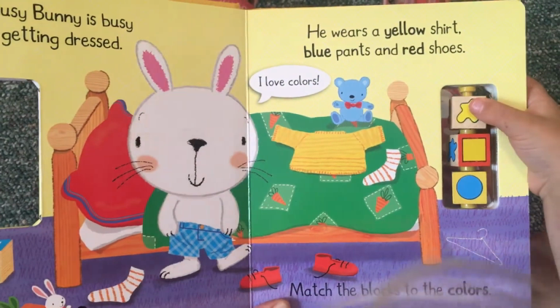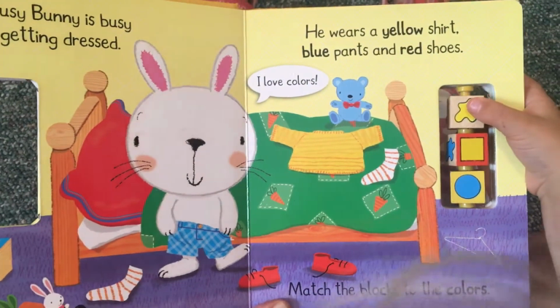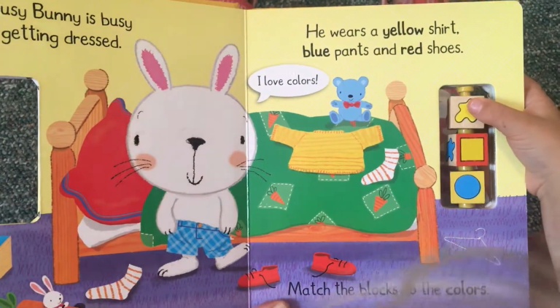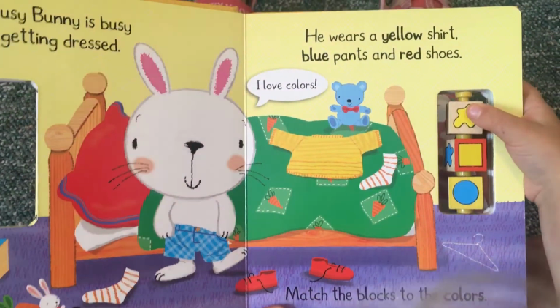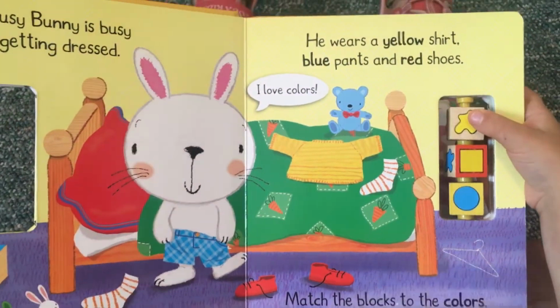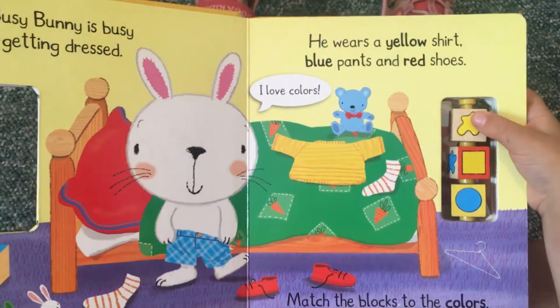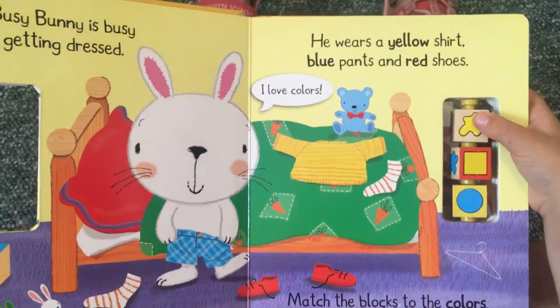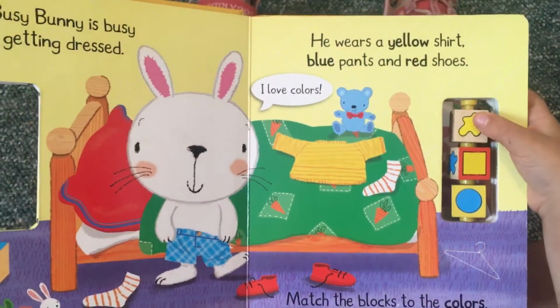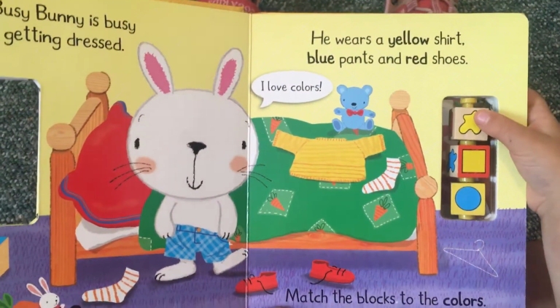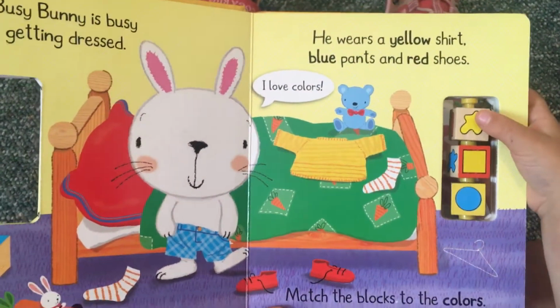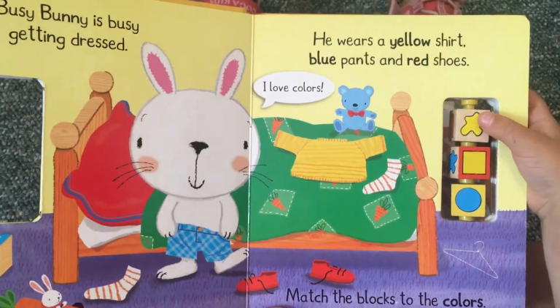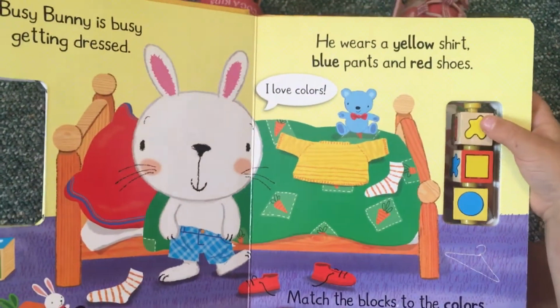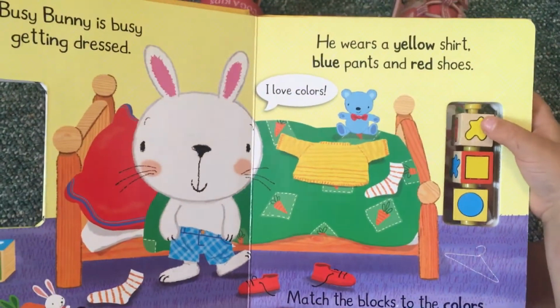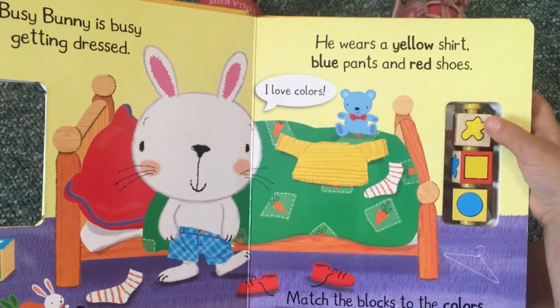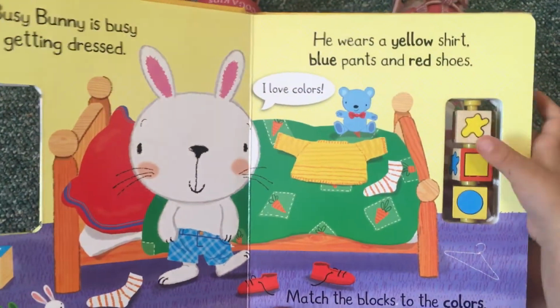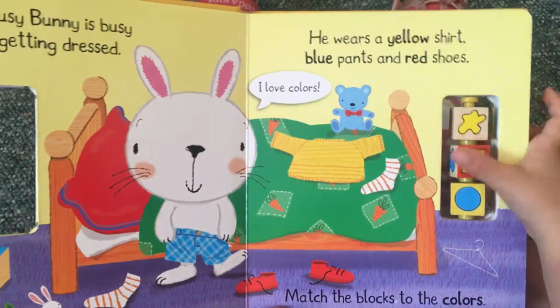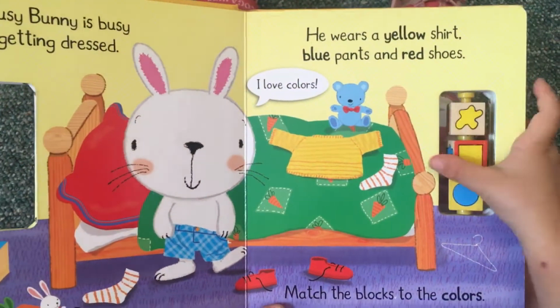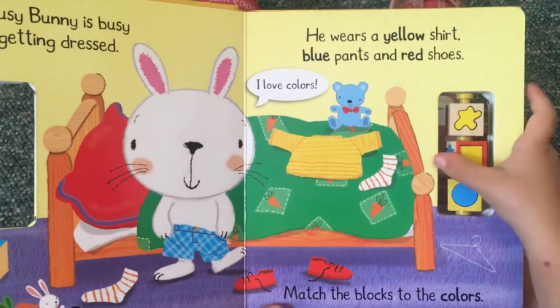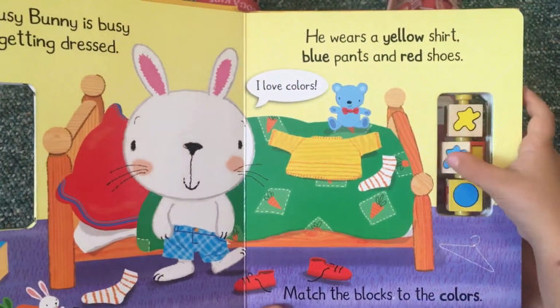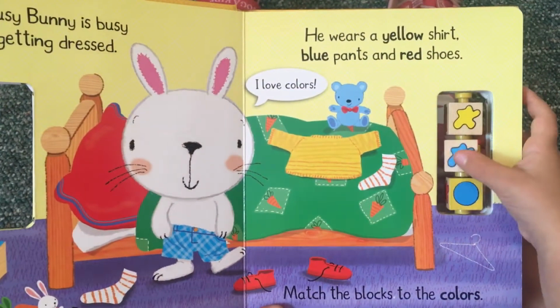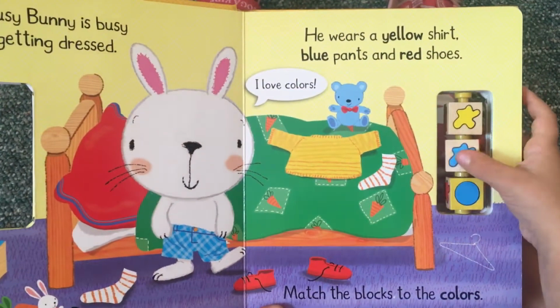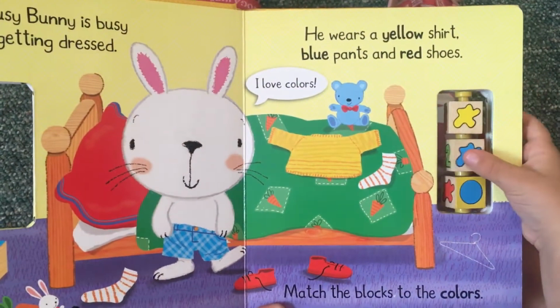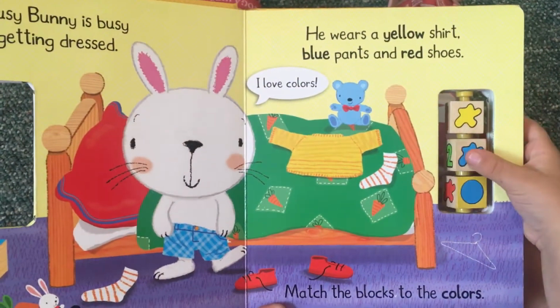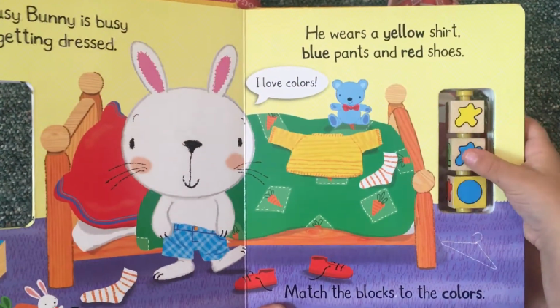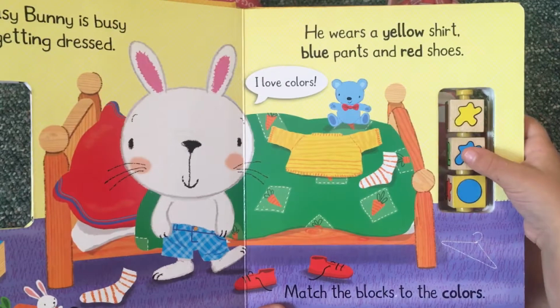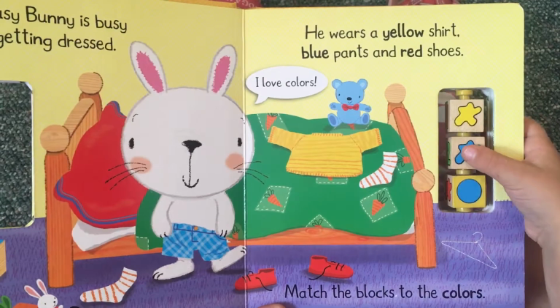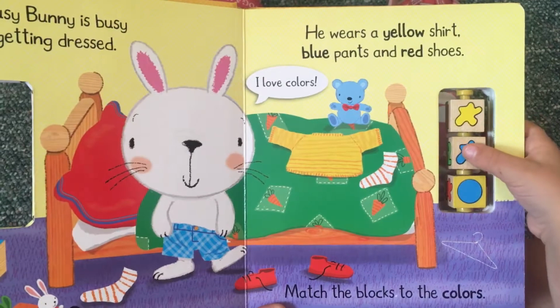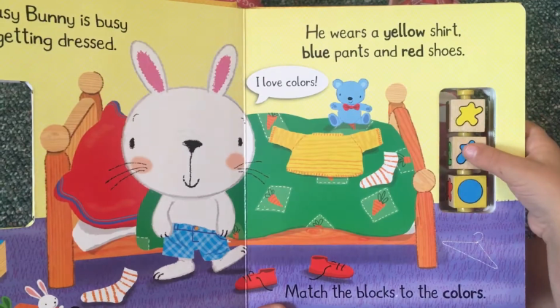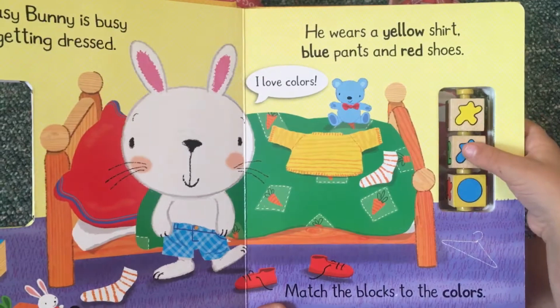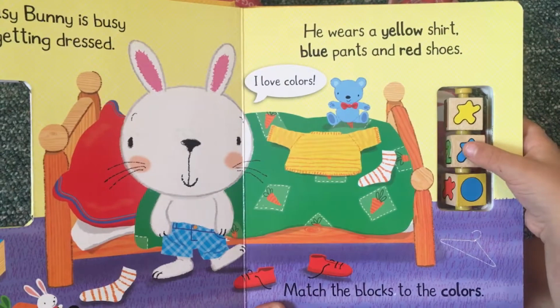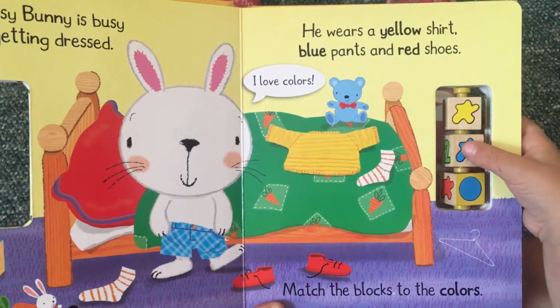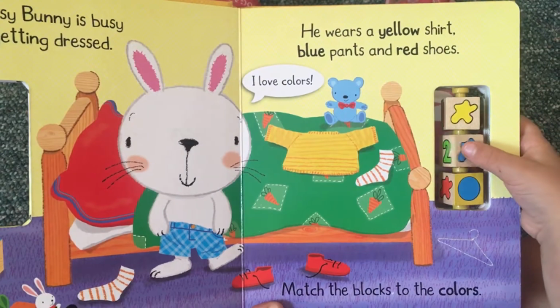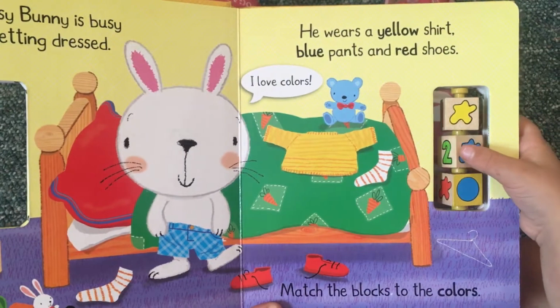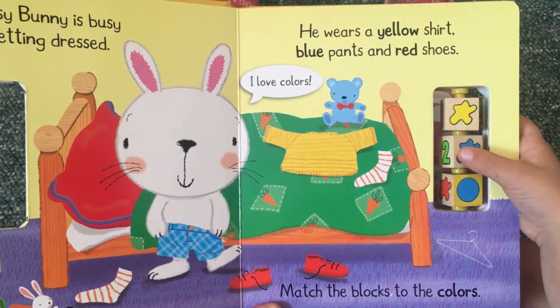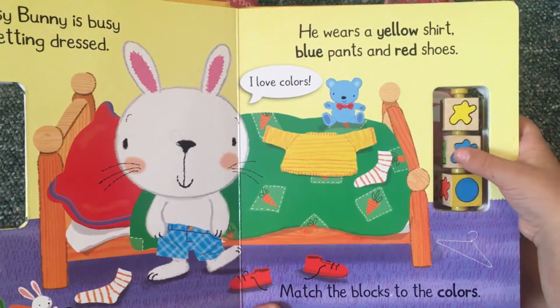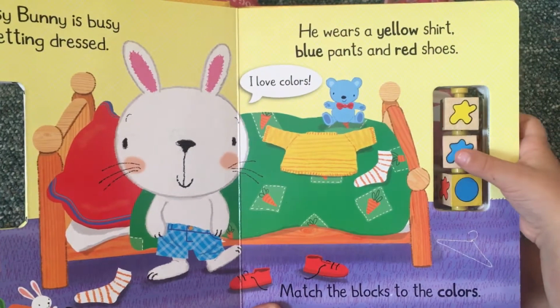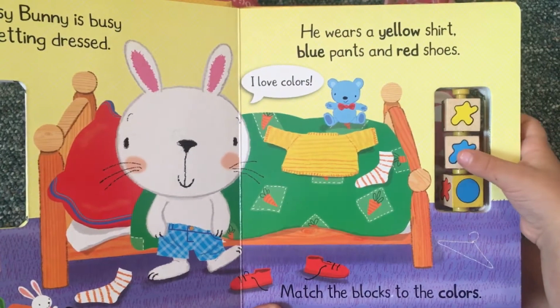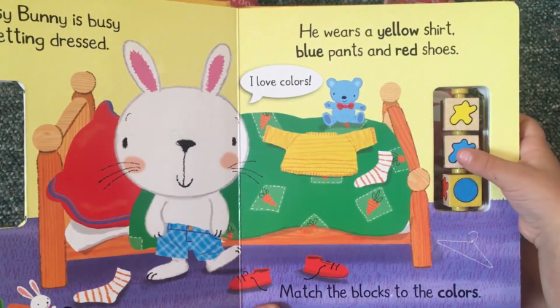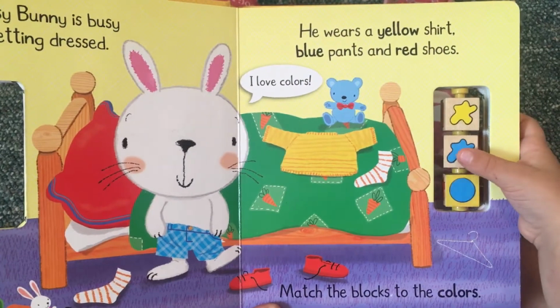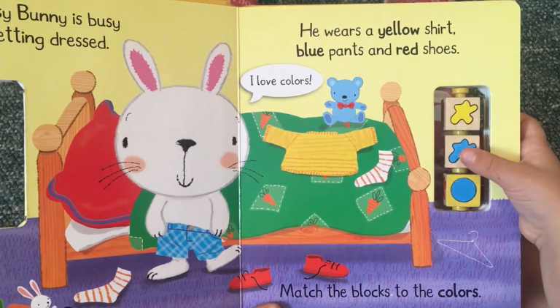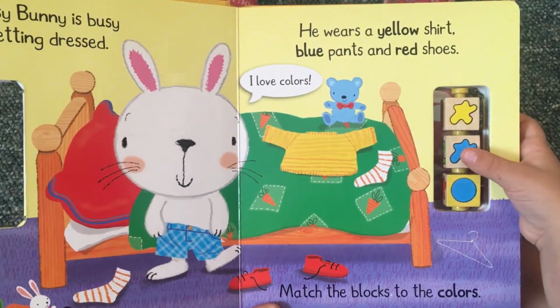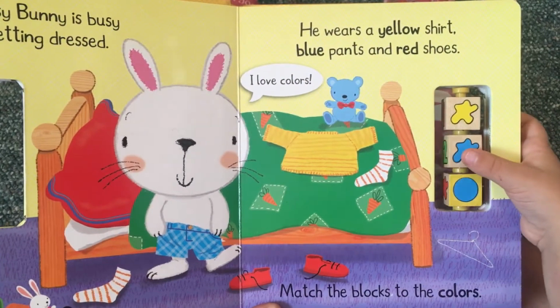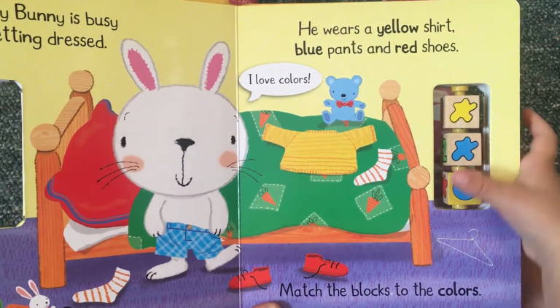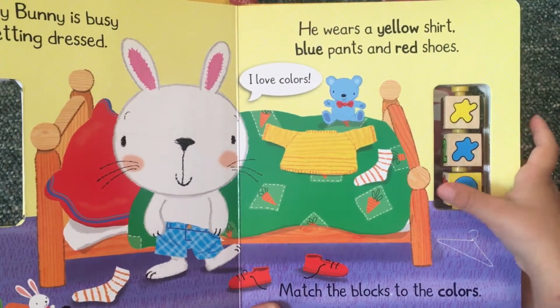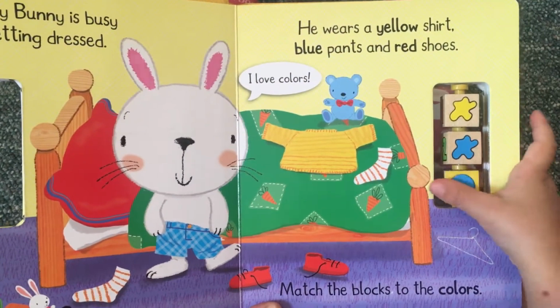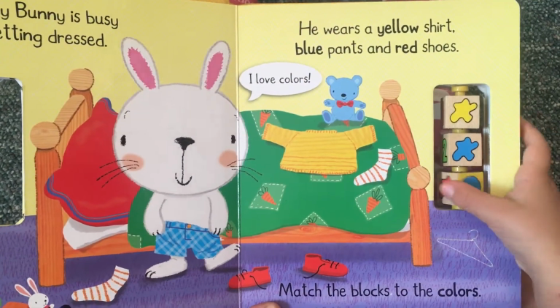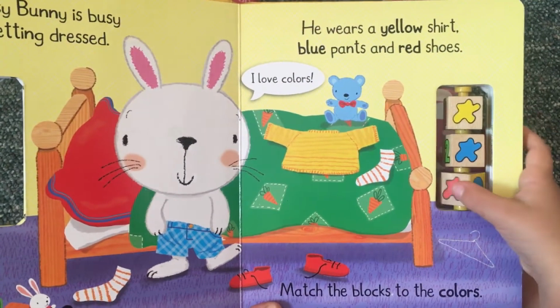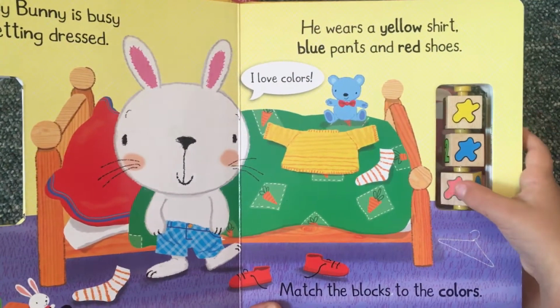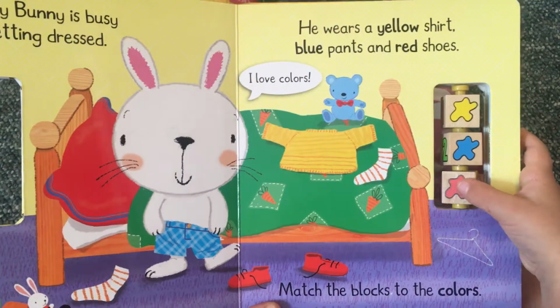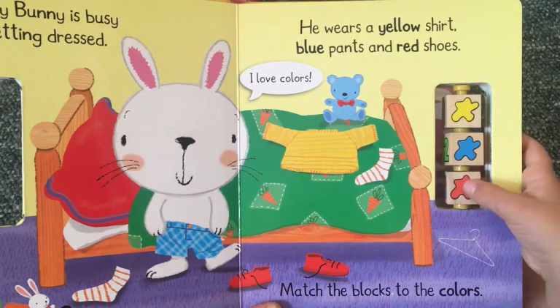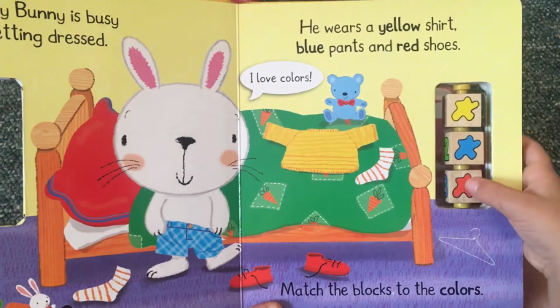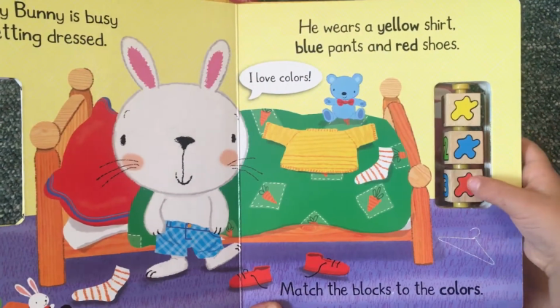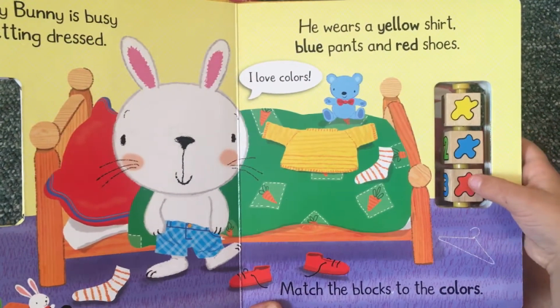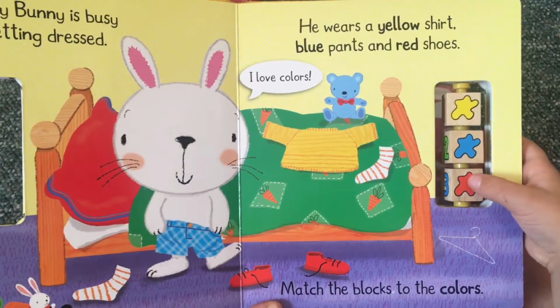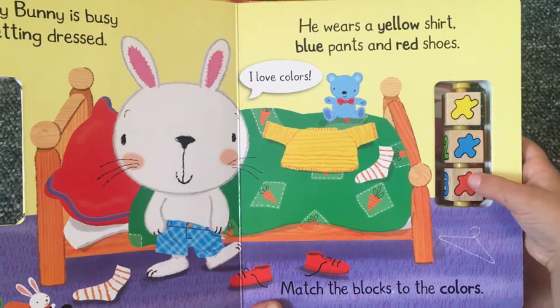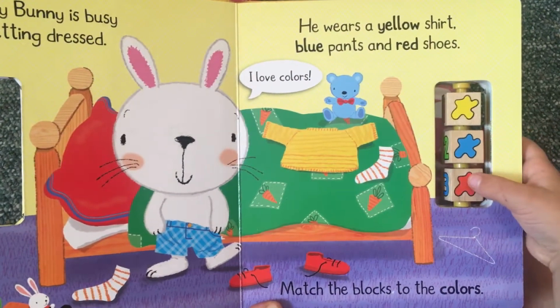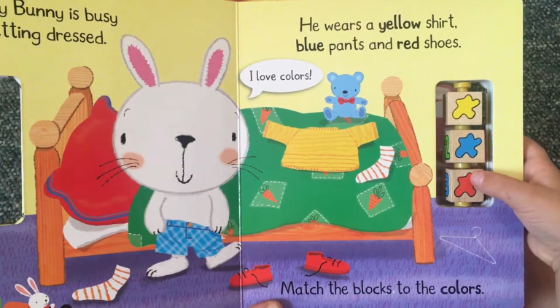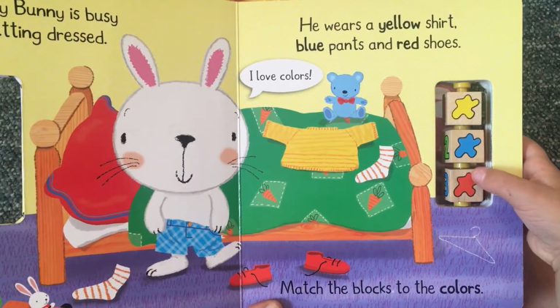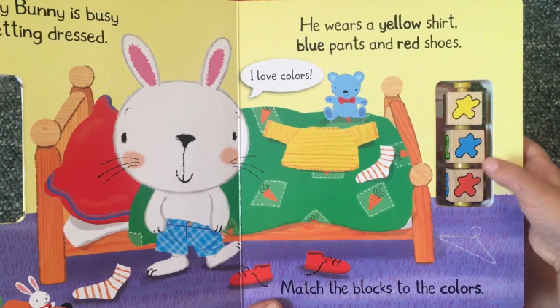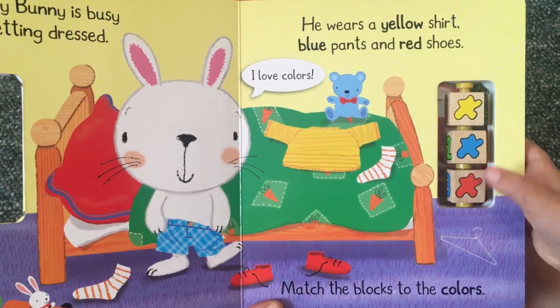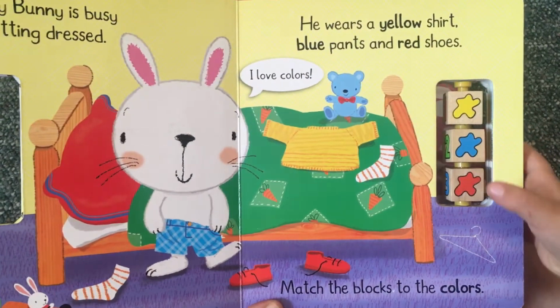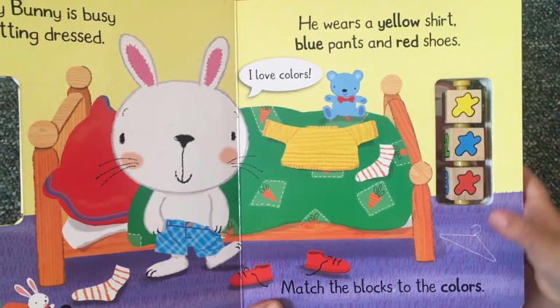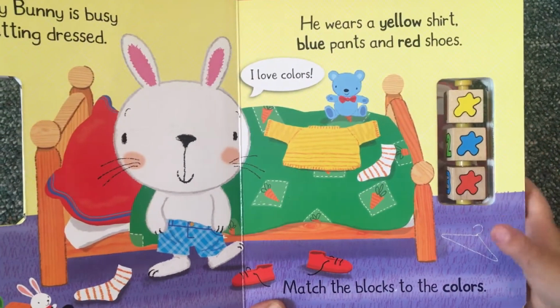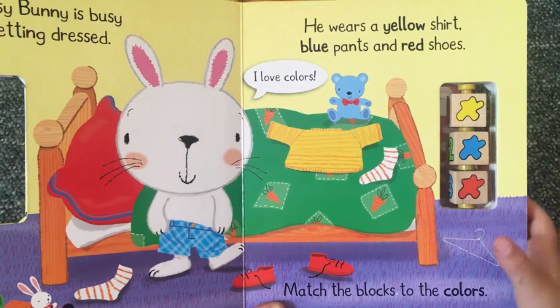Match the blocks to the colors. Yellow, blue, red.